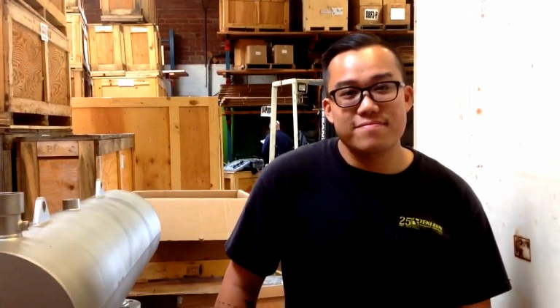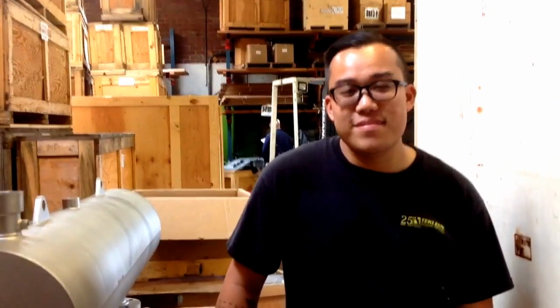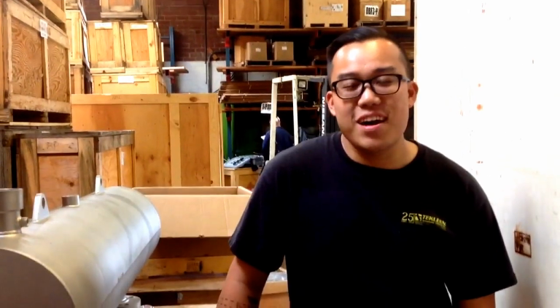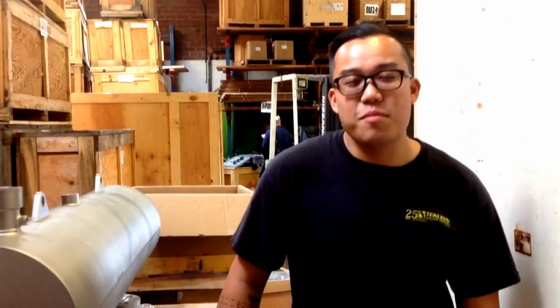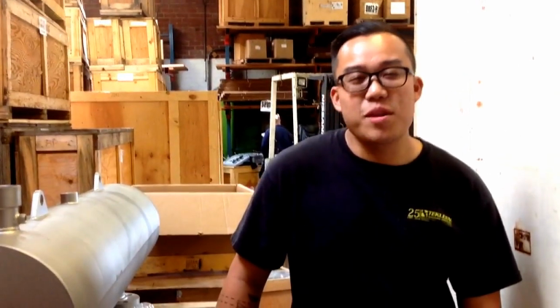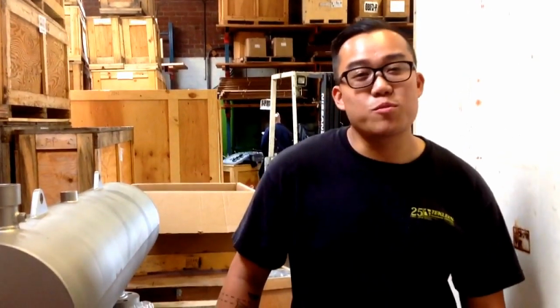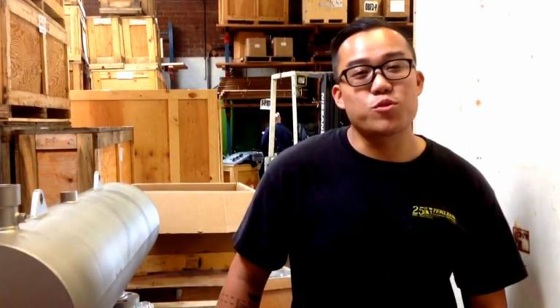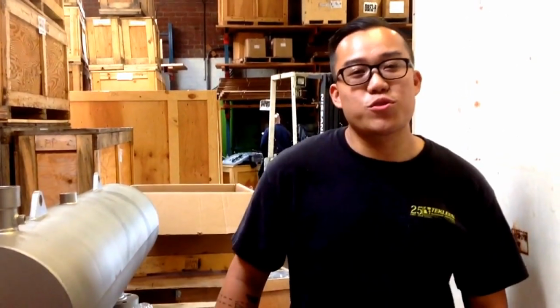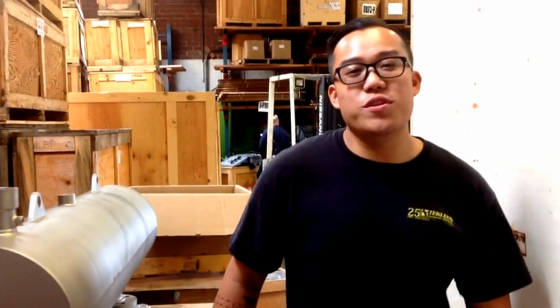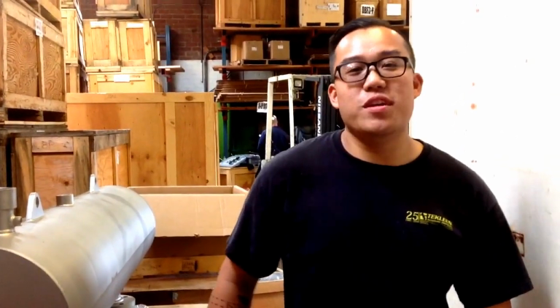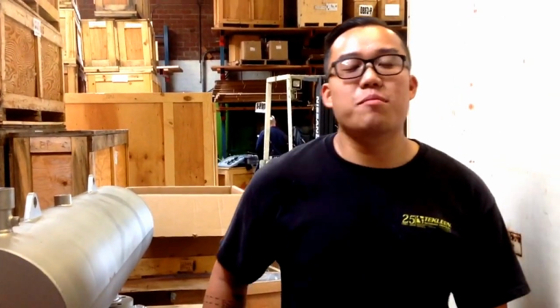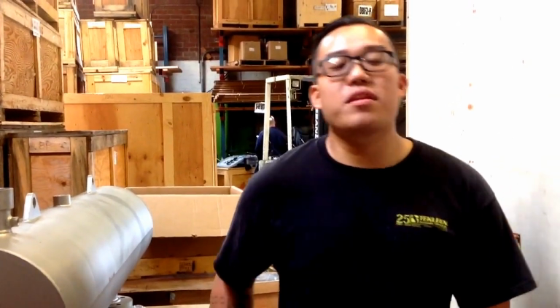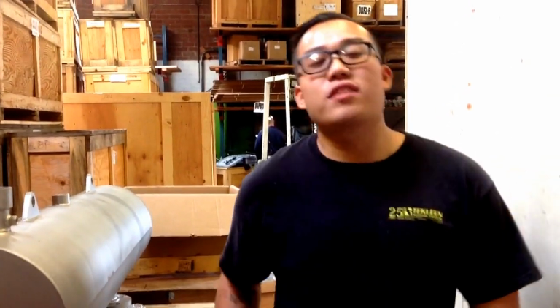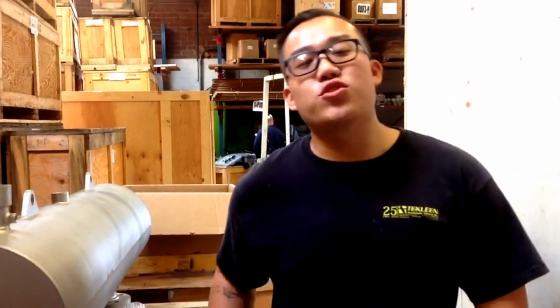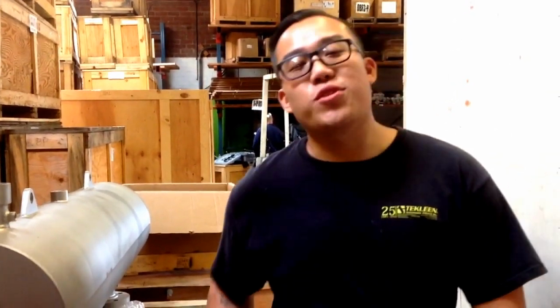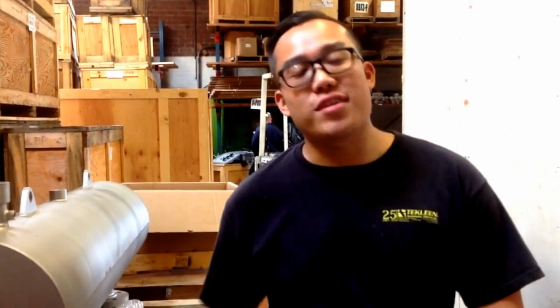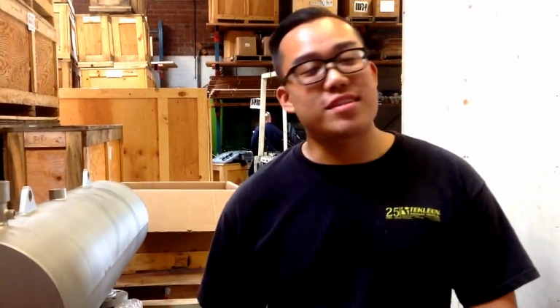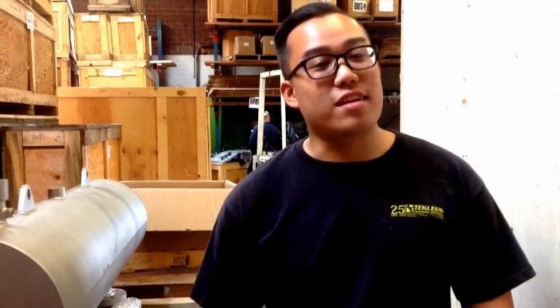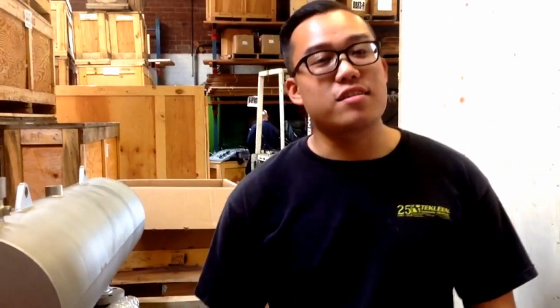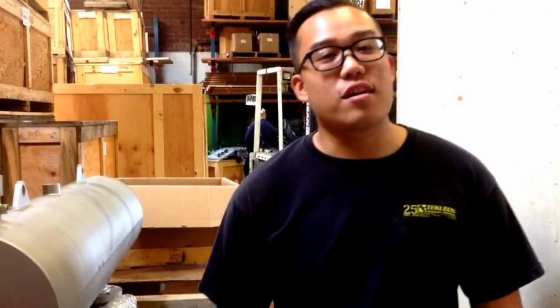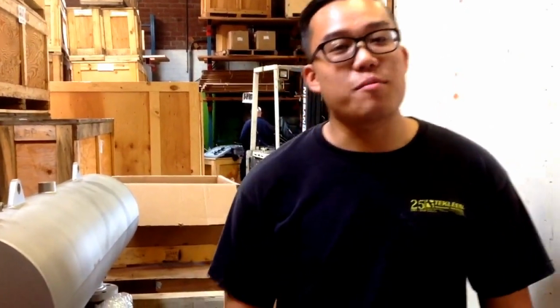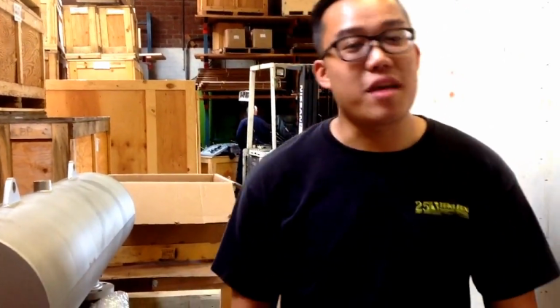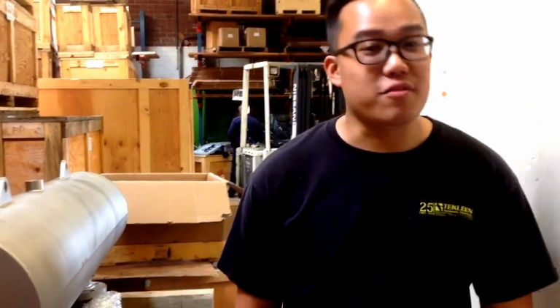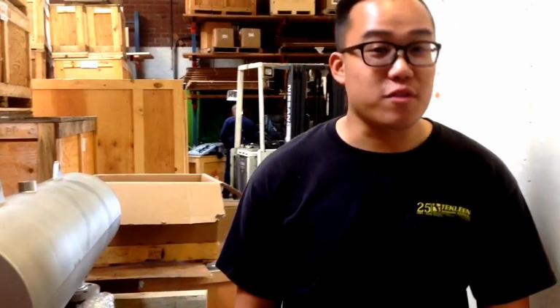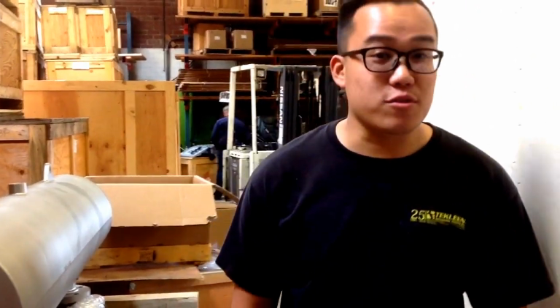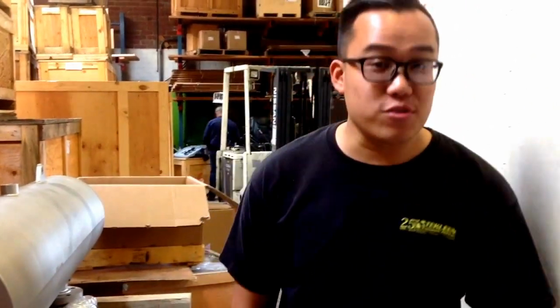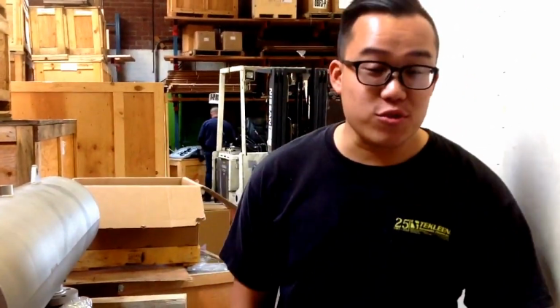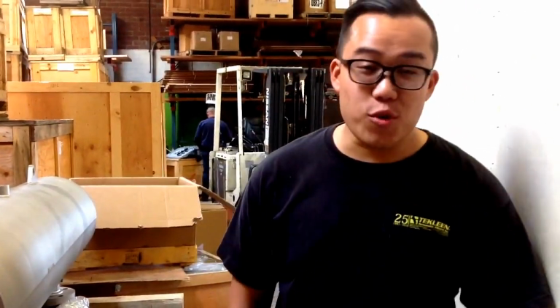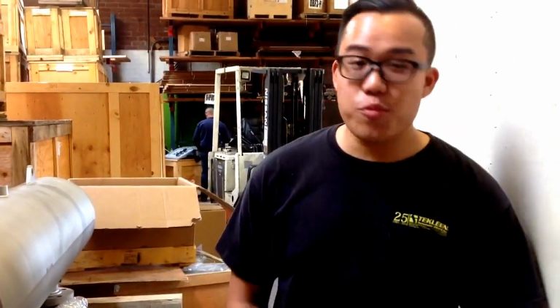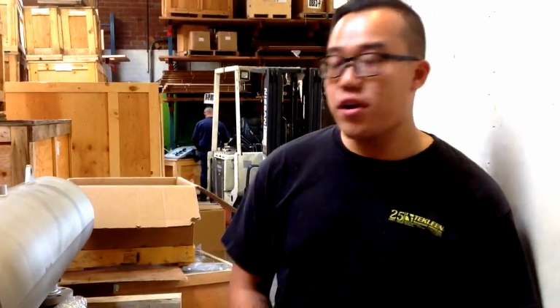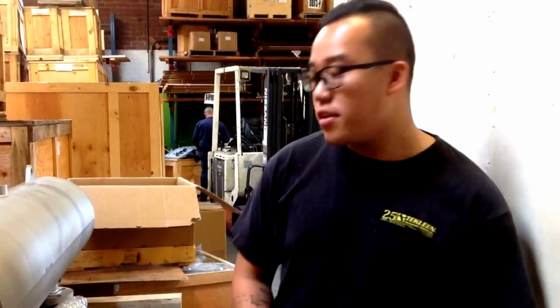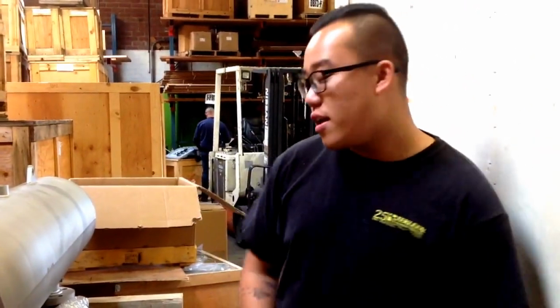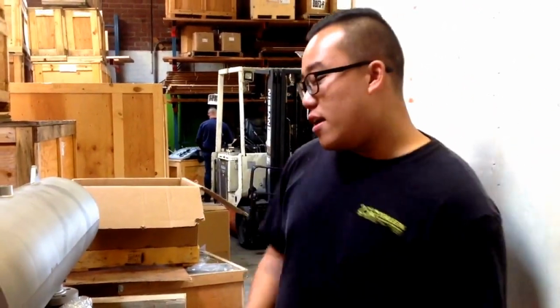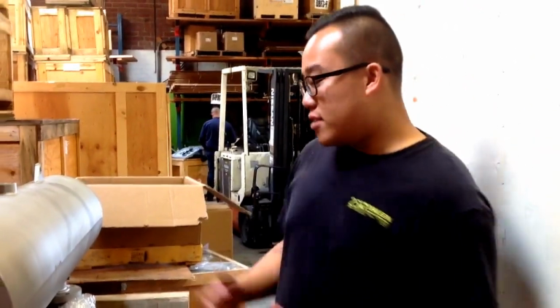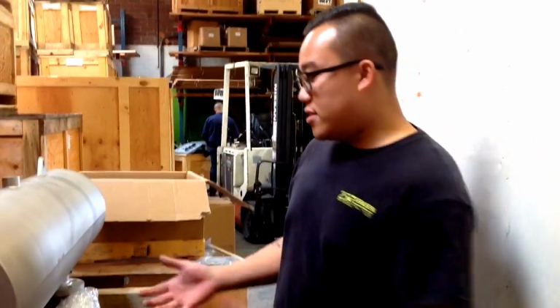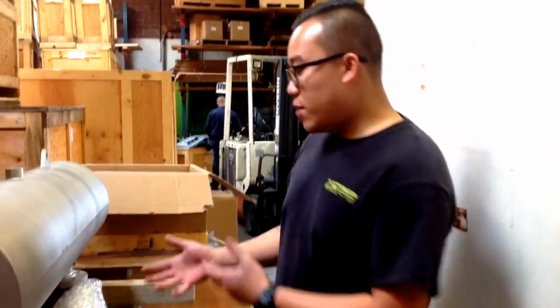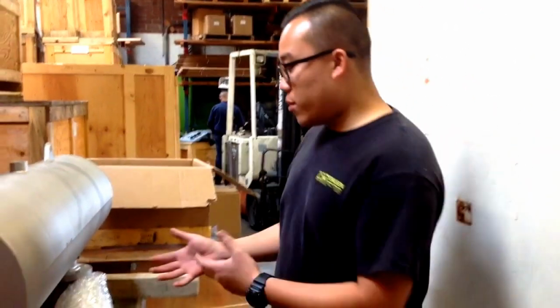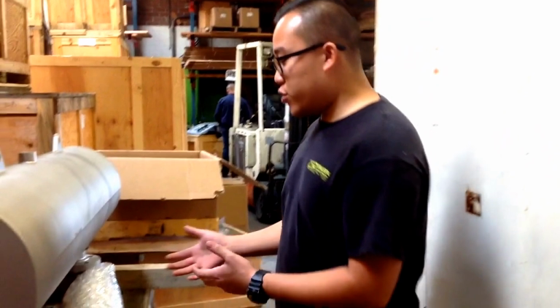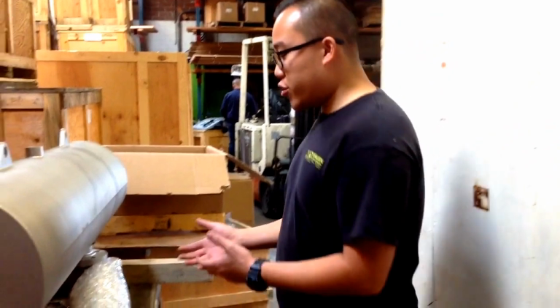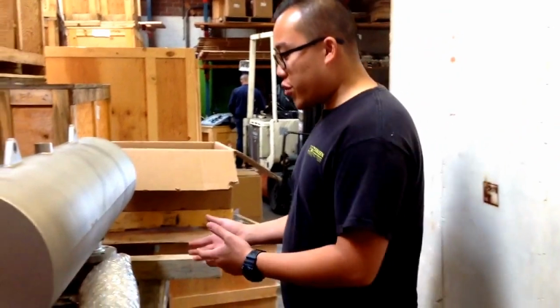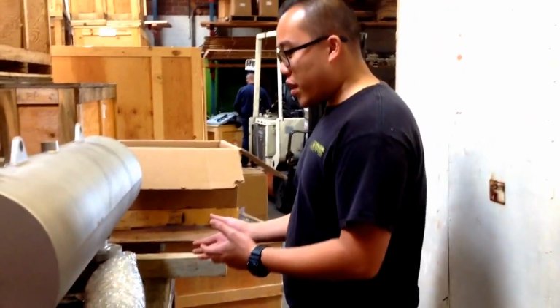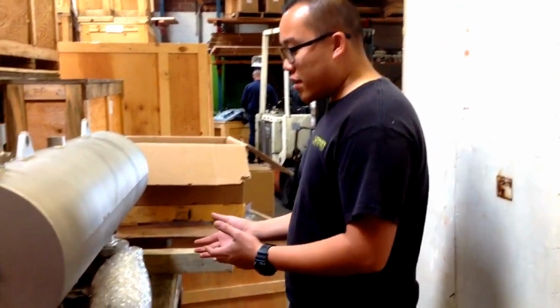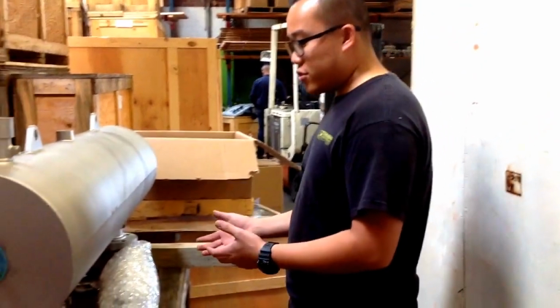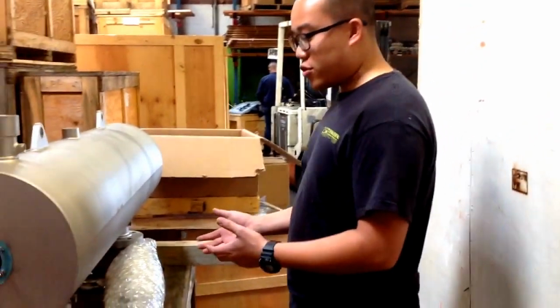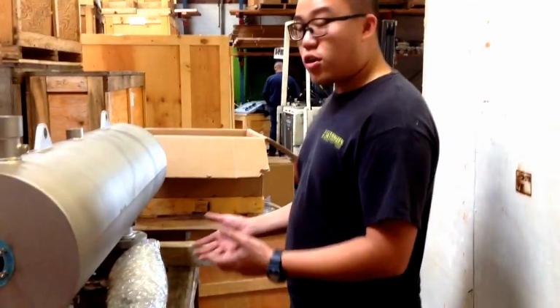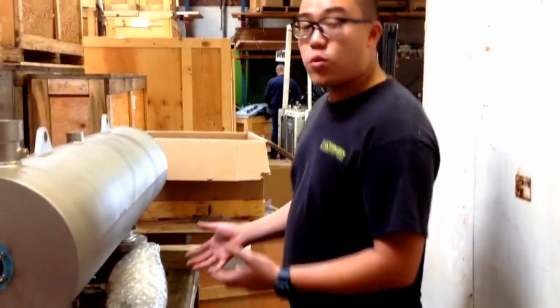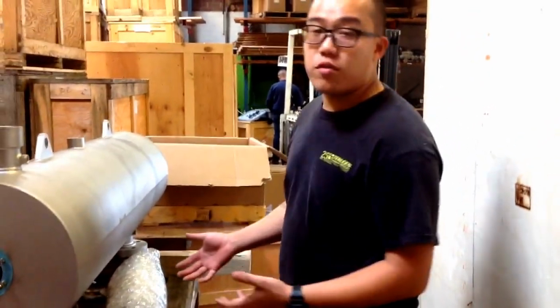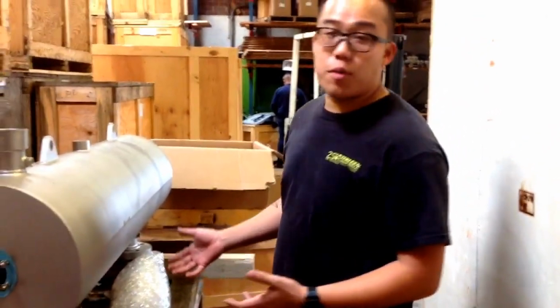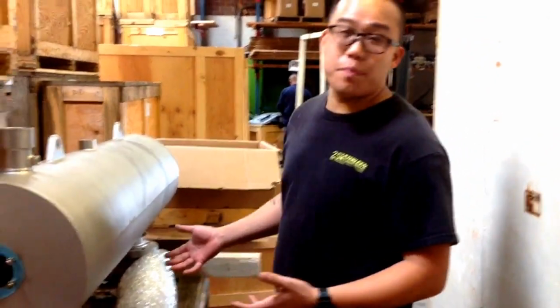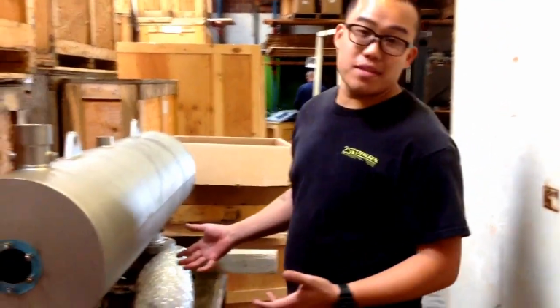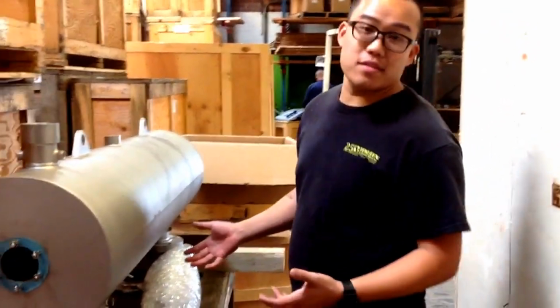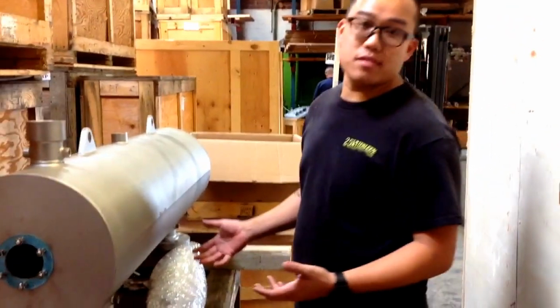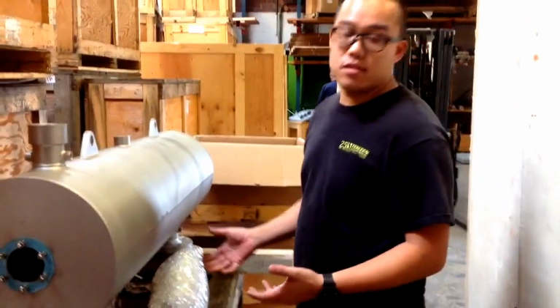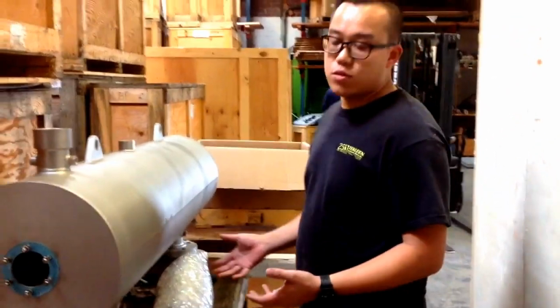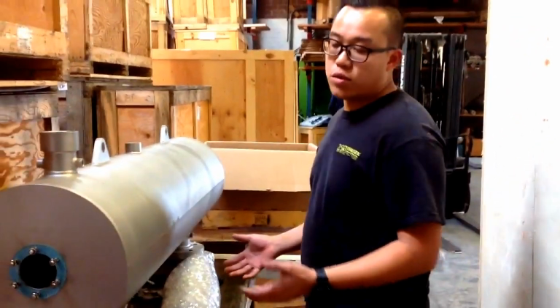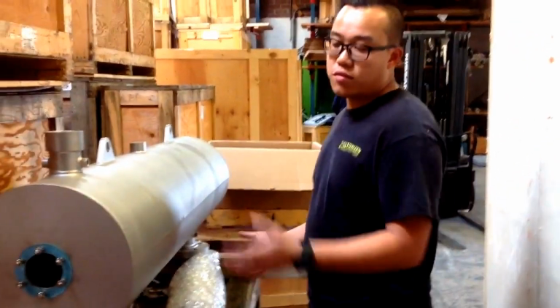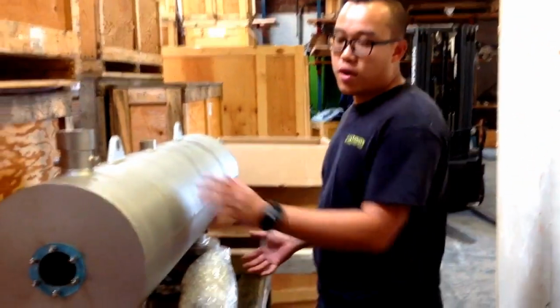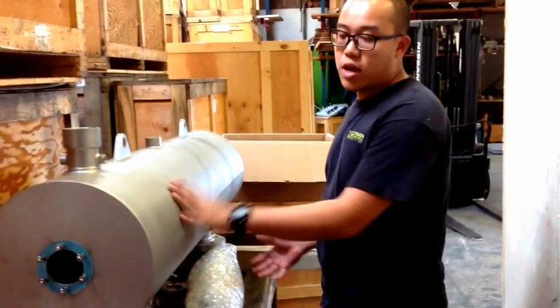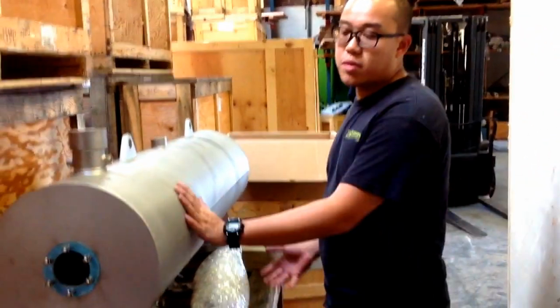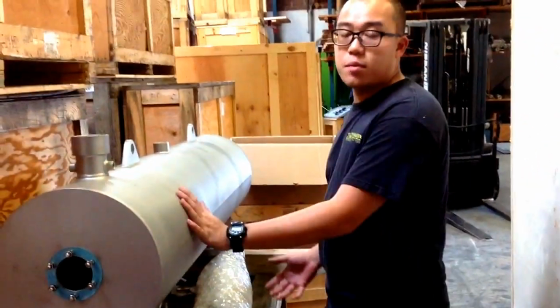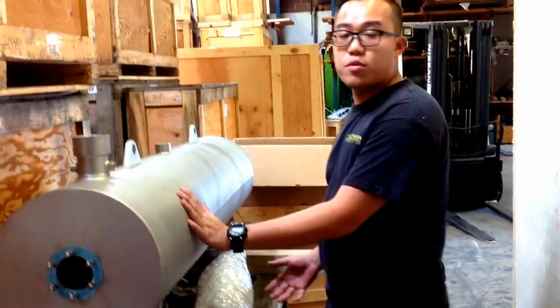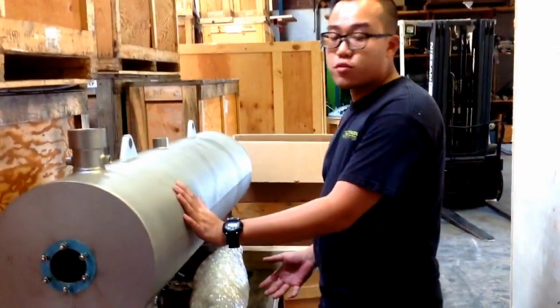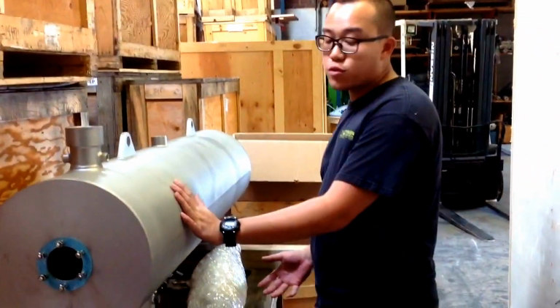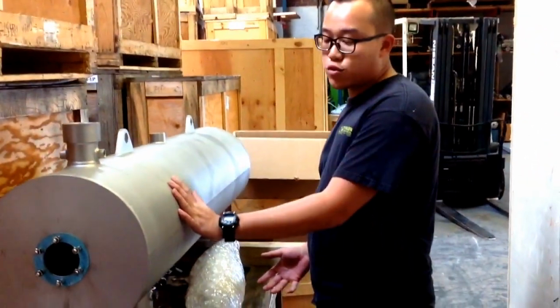Hi, my name is Richard and I'm an engineer at Techlean Automatic Filters Incorporated. Today we're going to show you how to install one of our pistons onto one of our ABW filters.